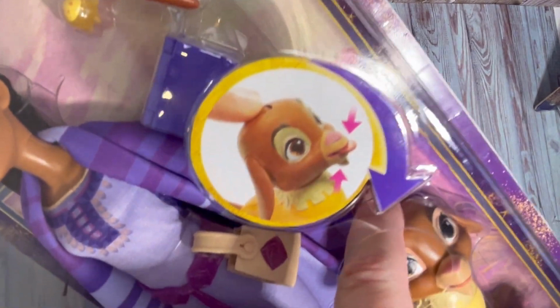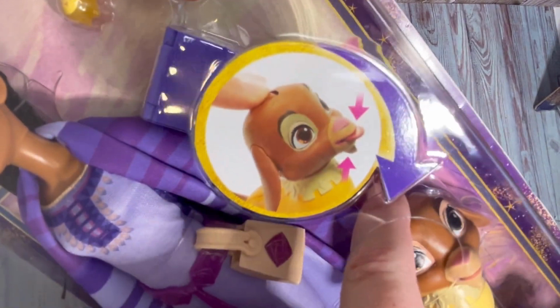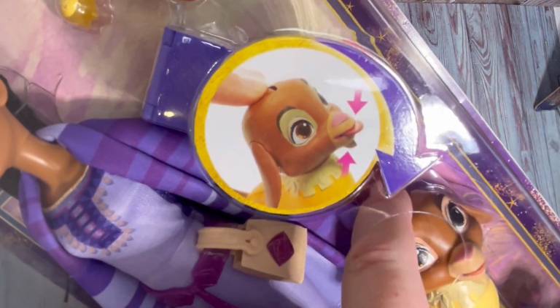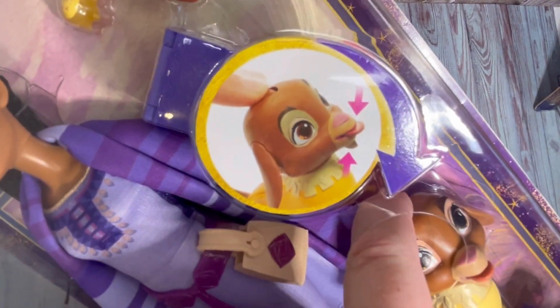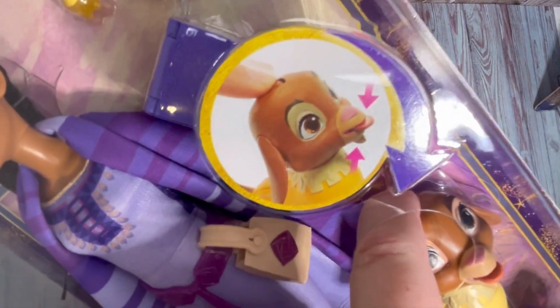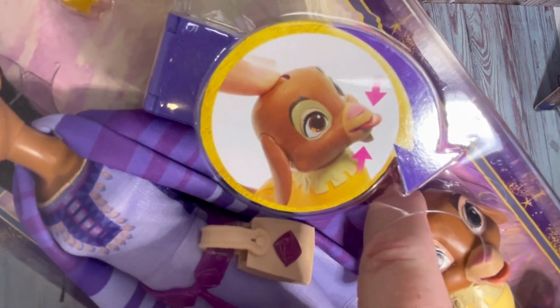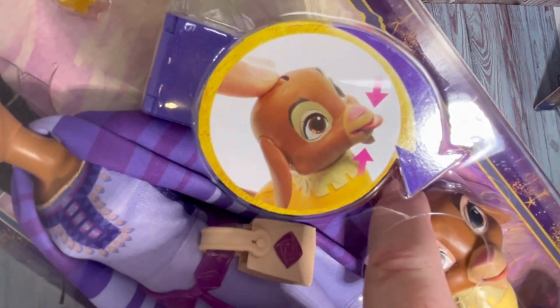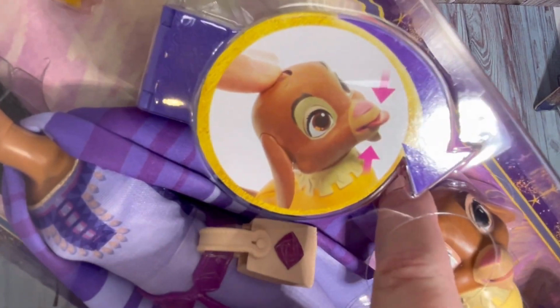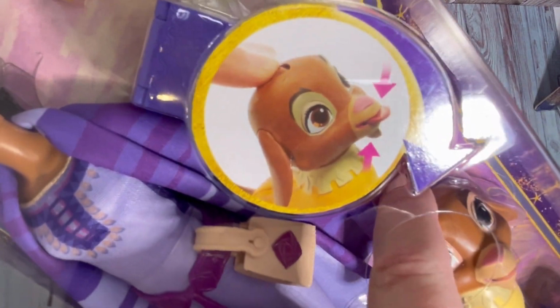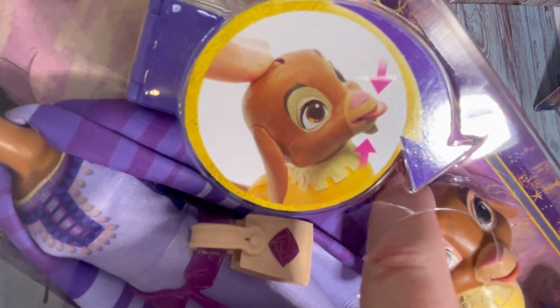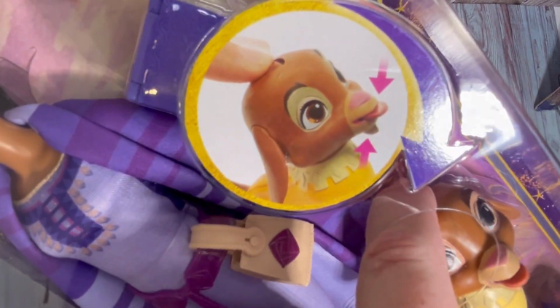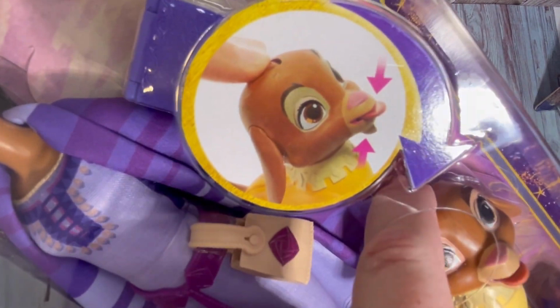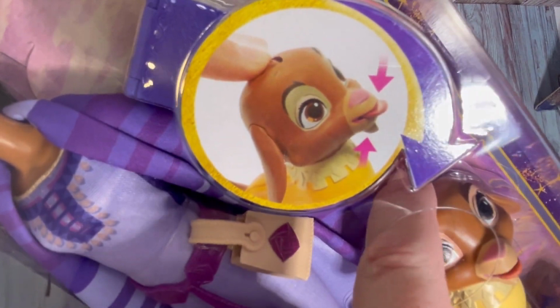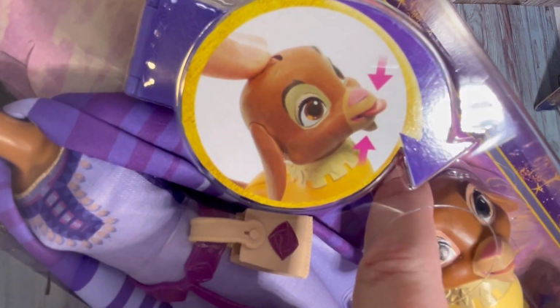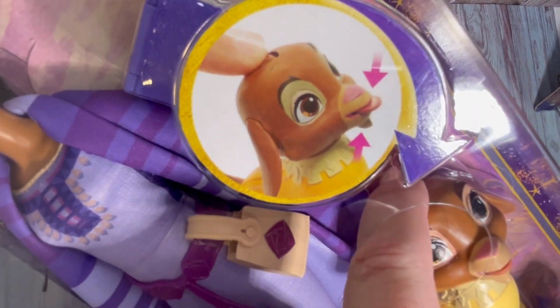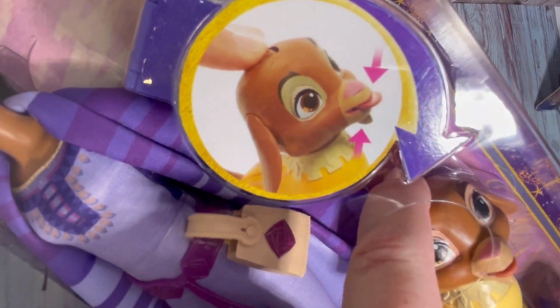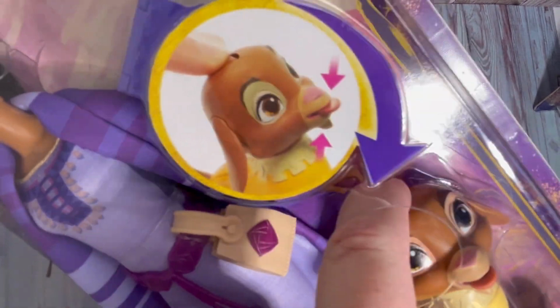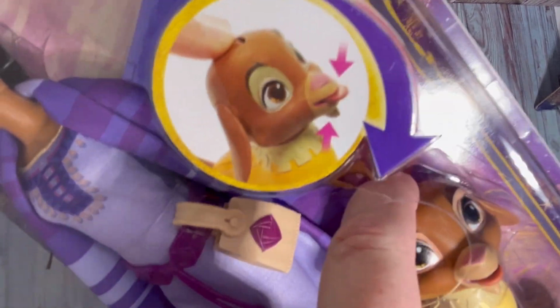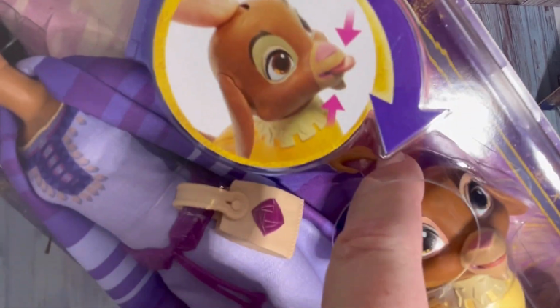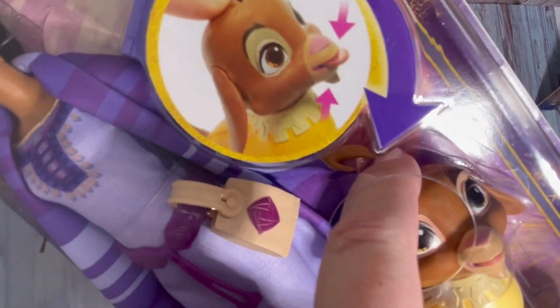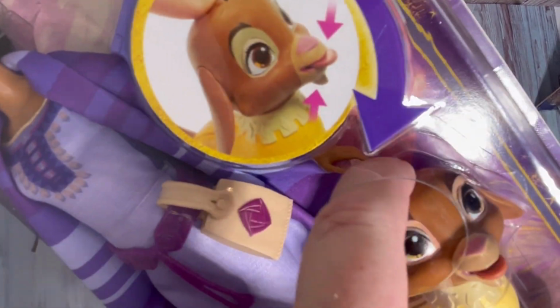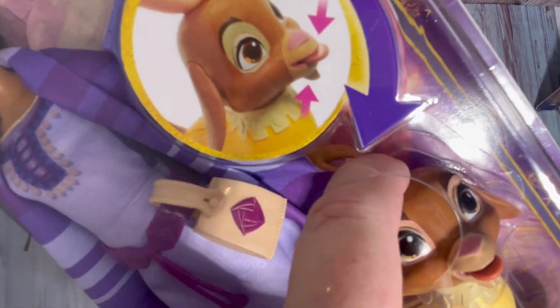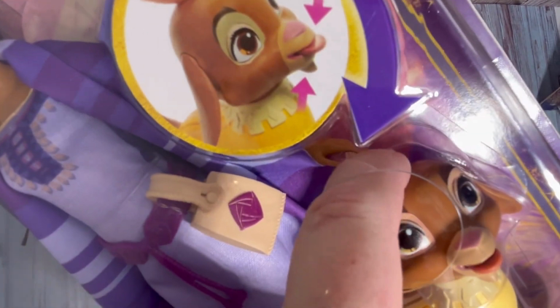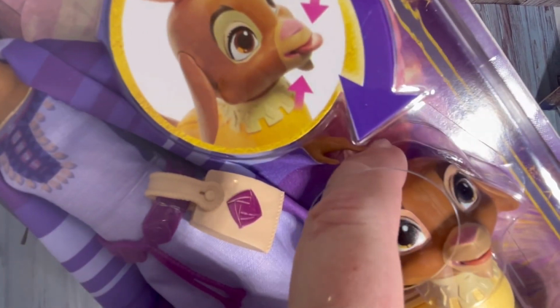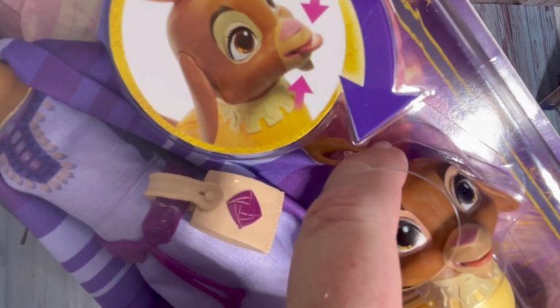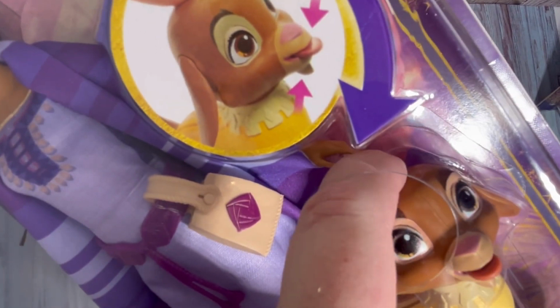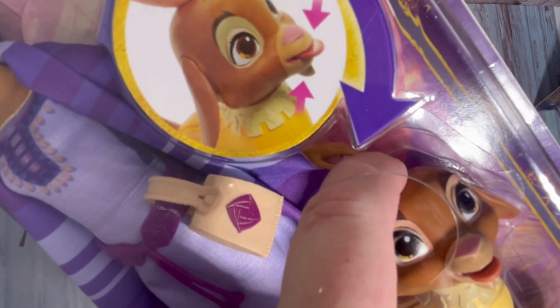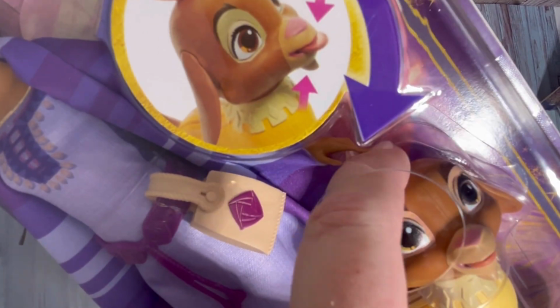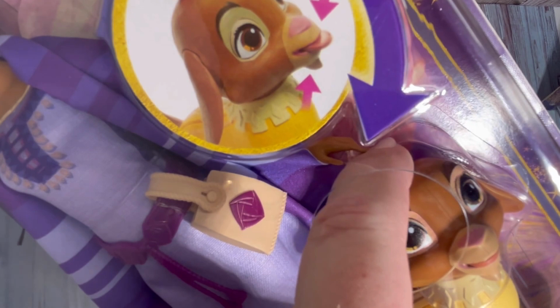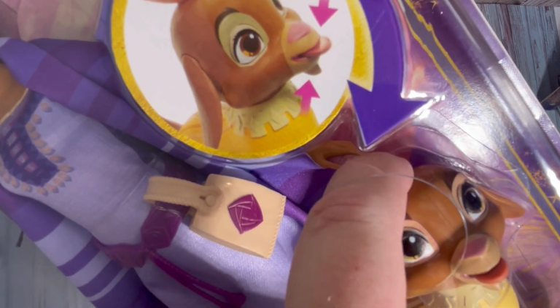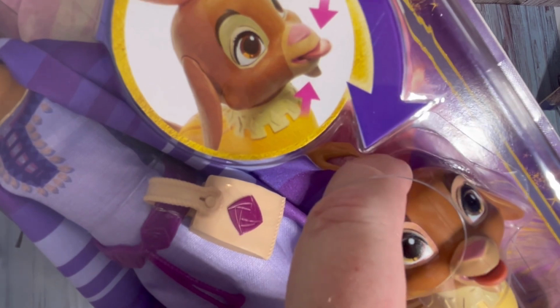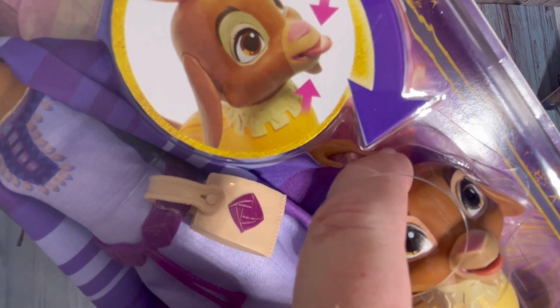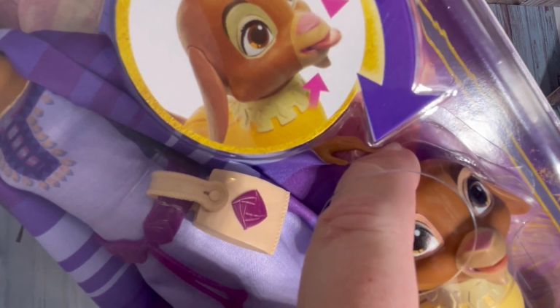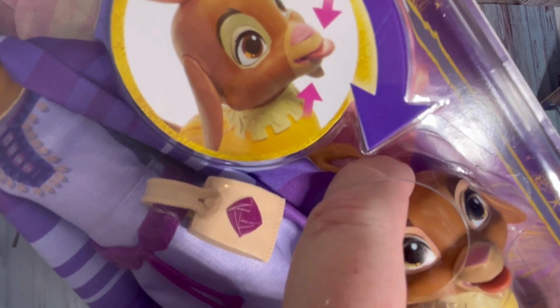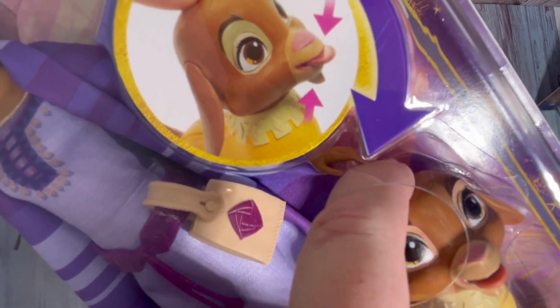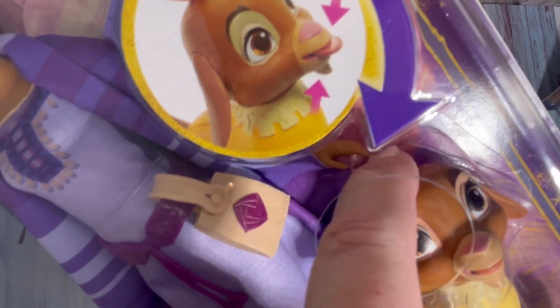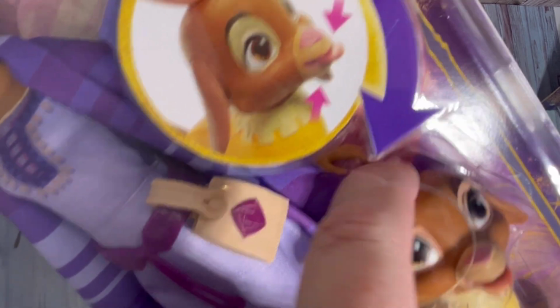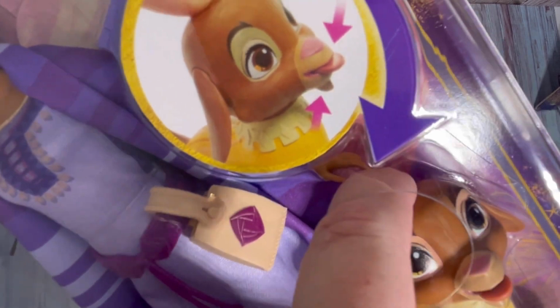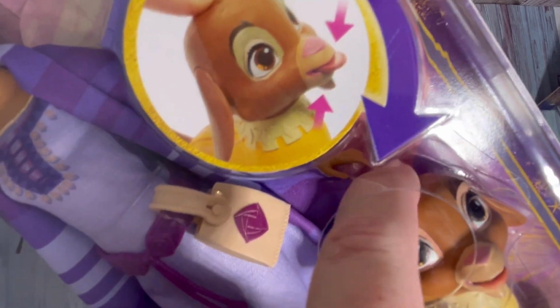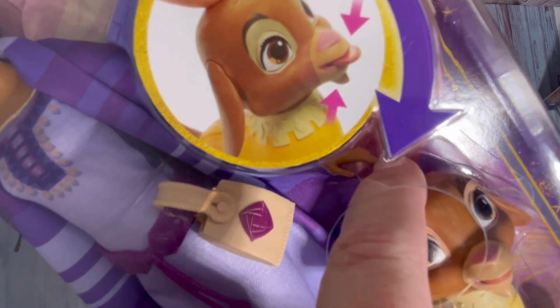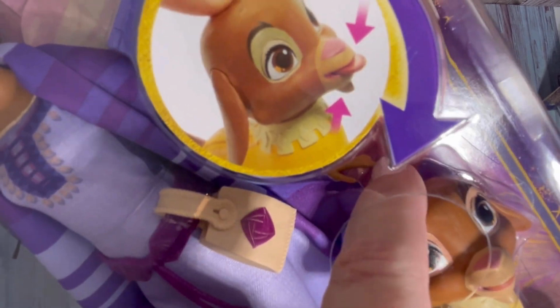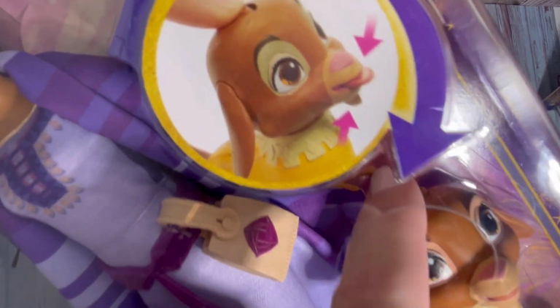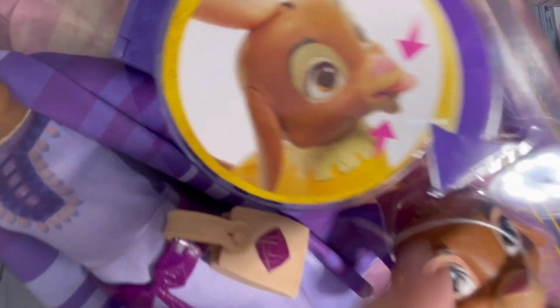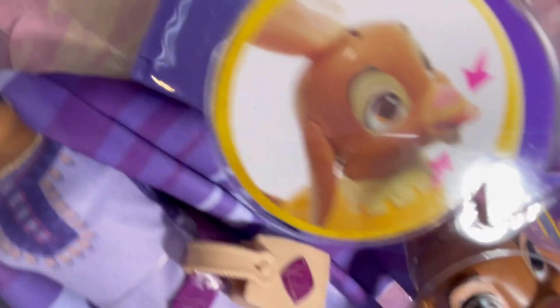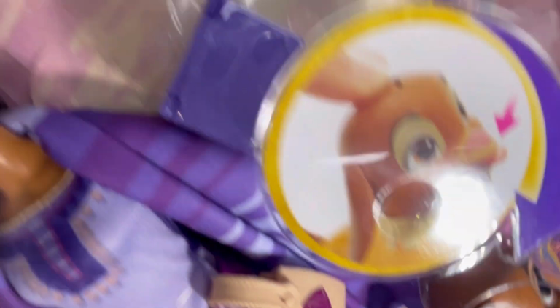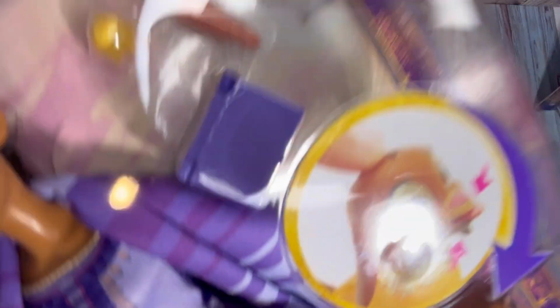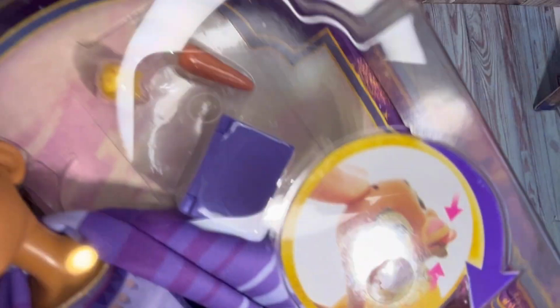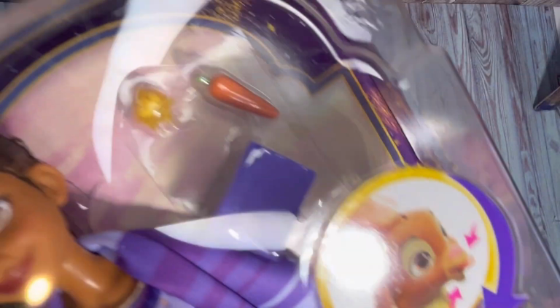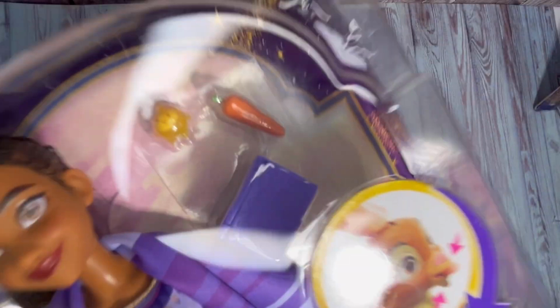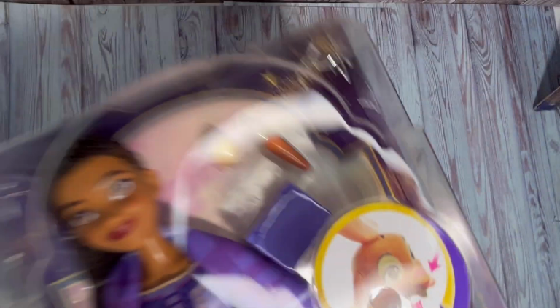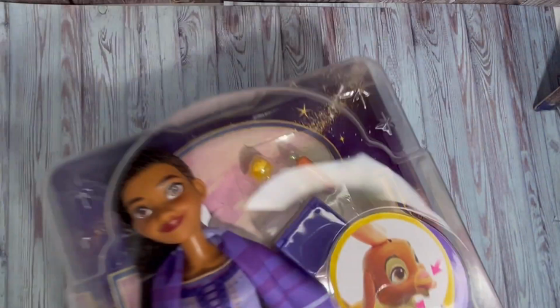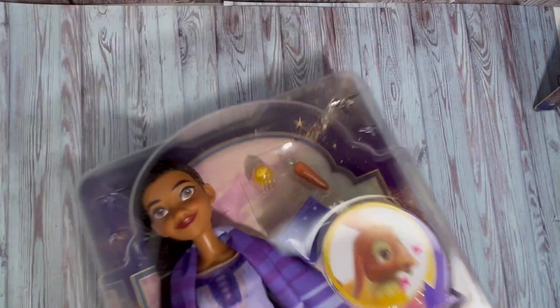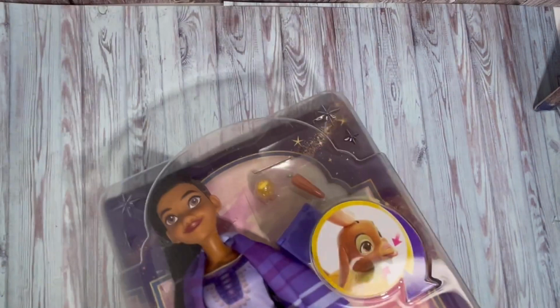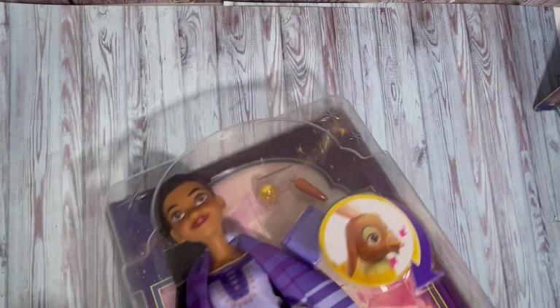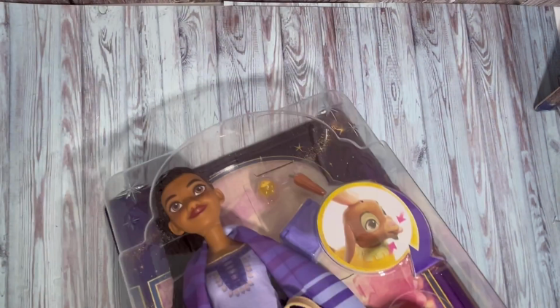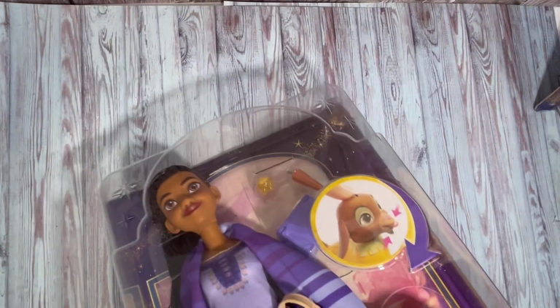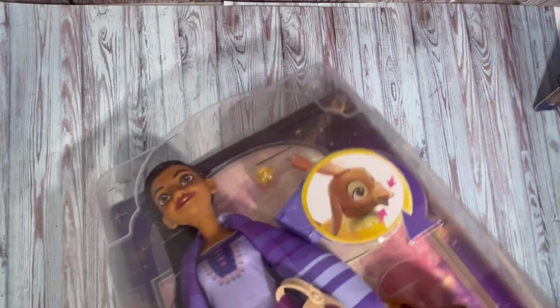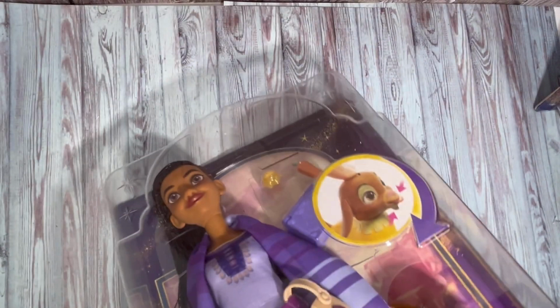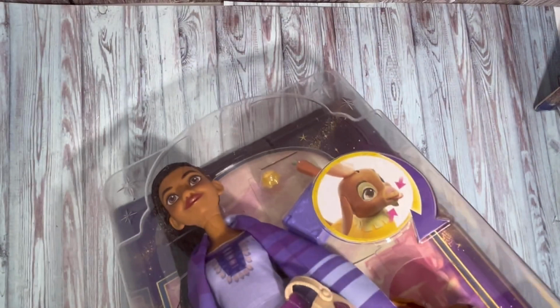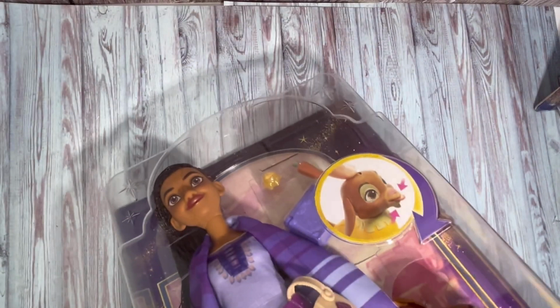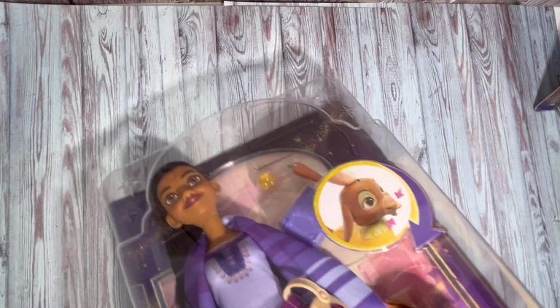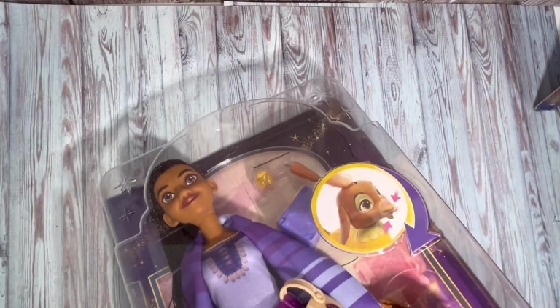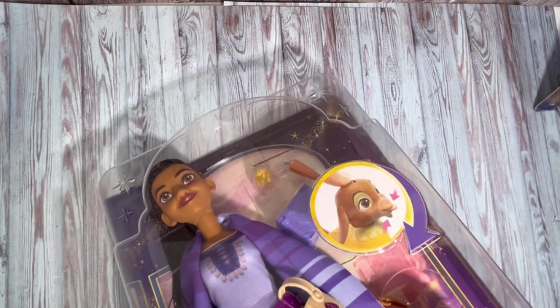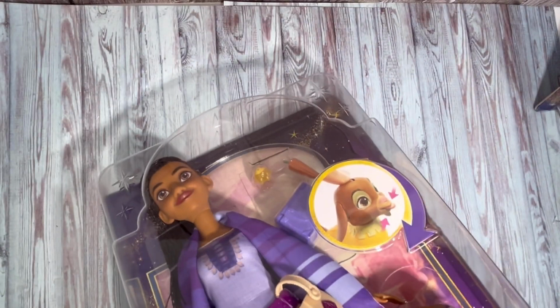You can see the wee tongue coming out when you press the button — how cute is that! So let's go ahead and get her out of the box.